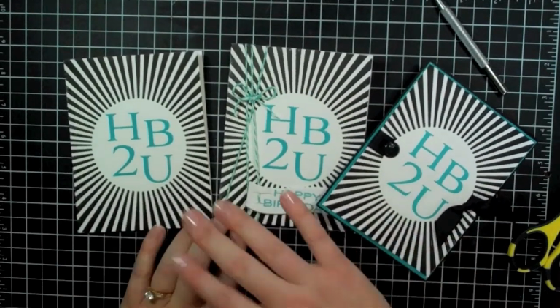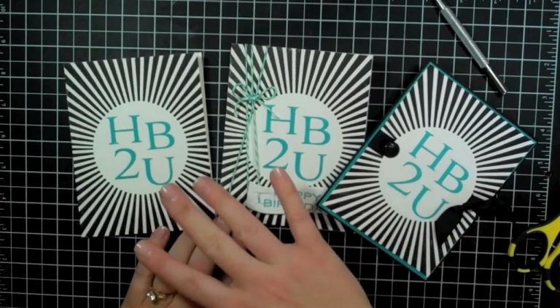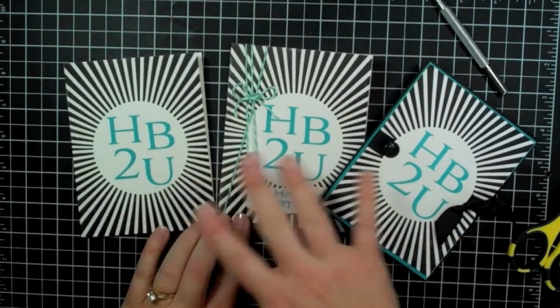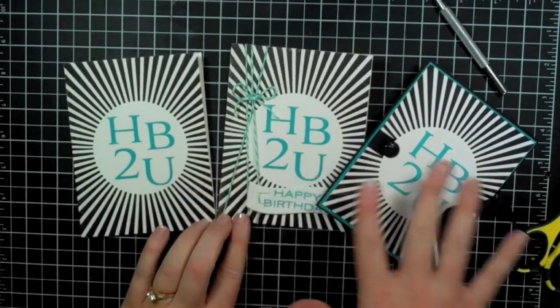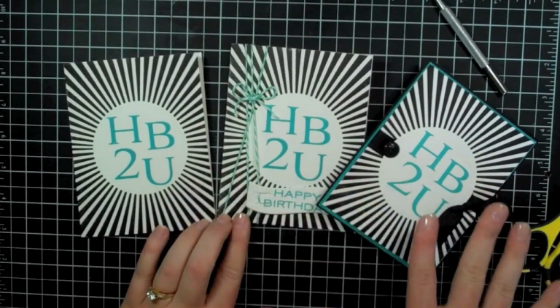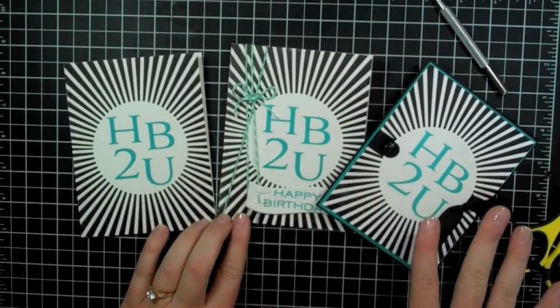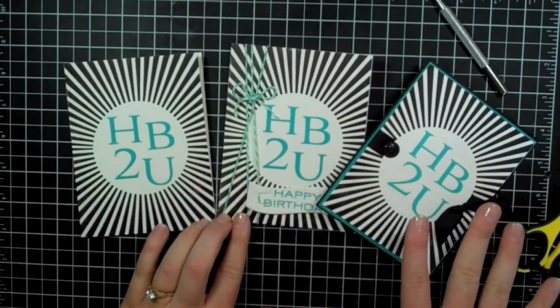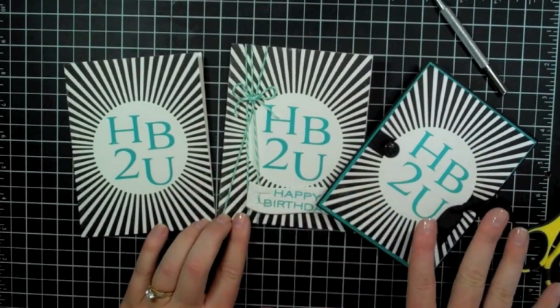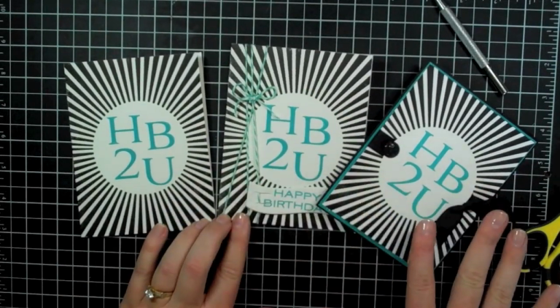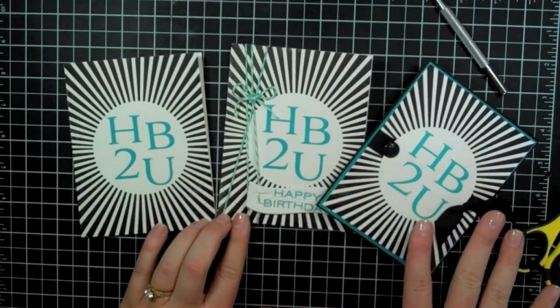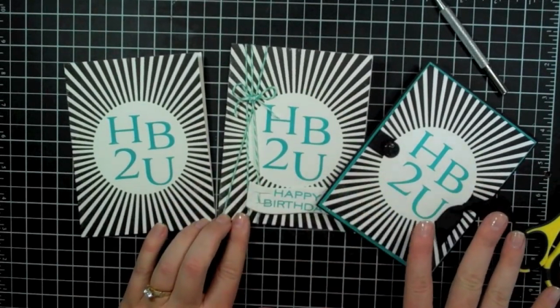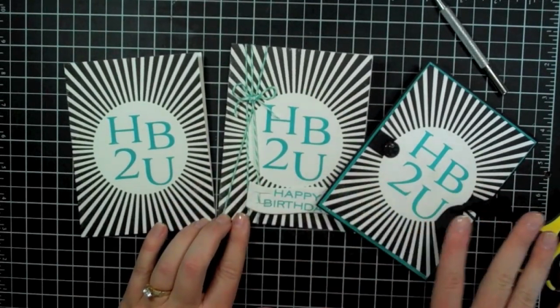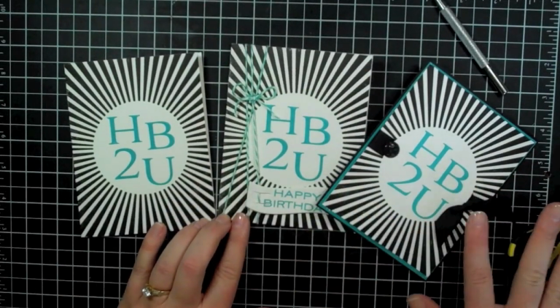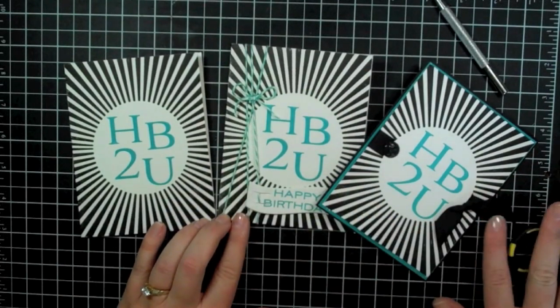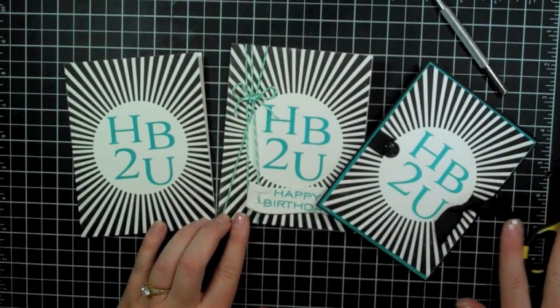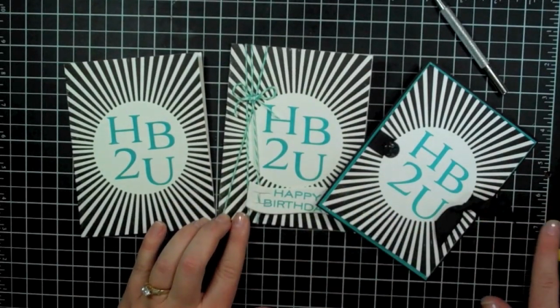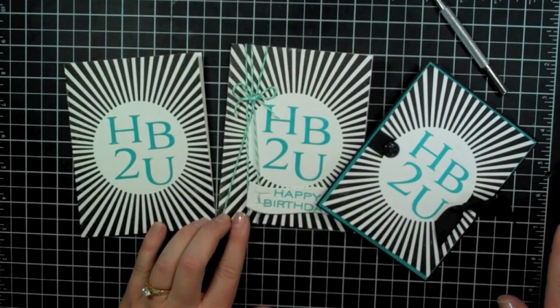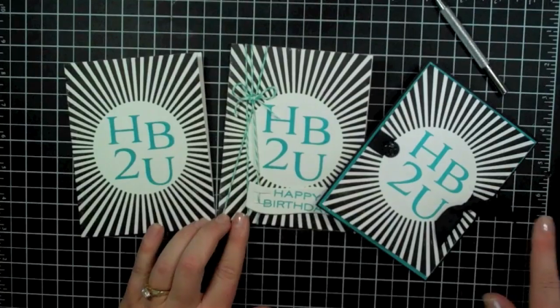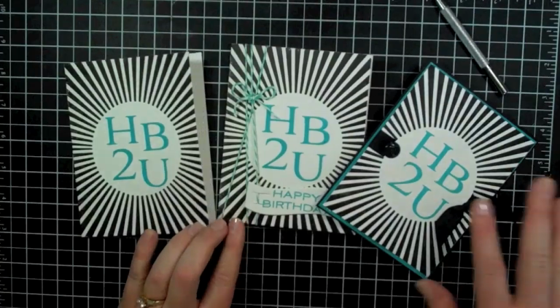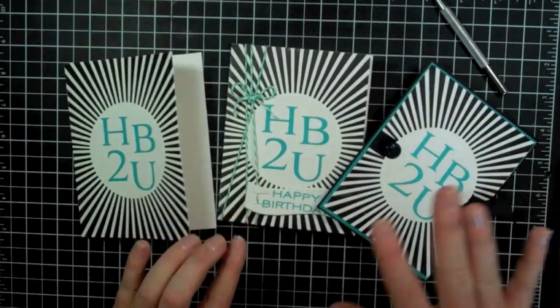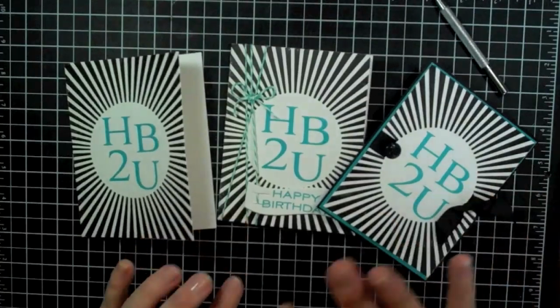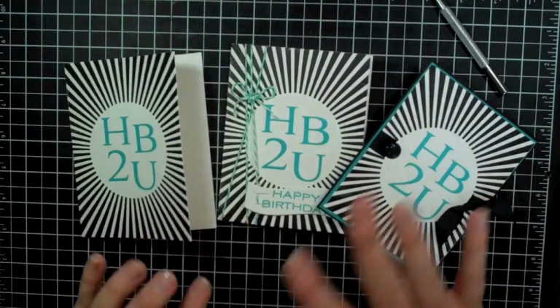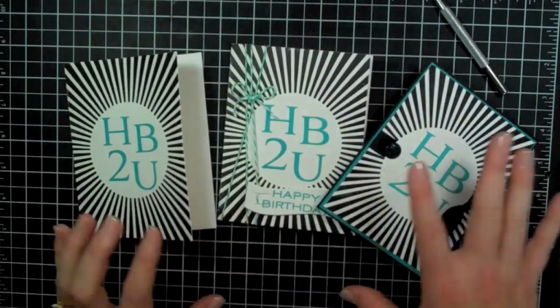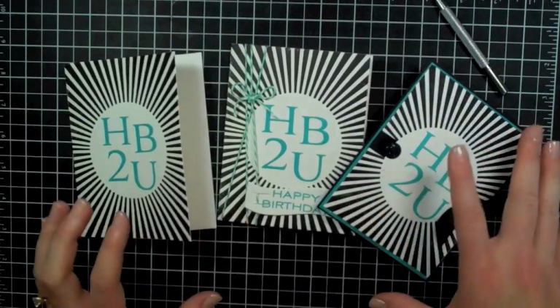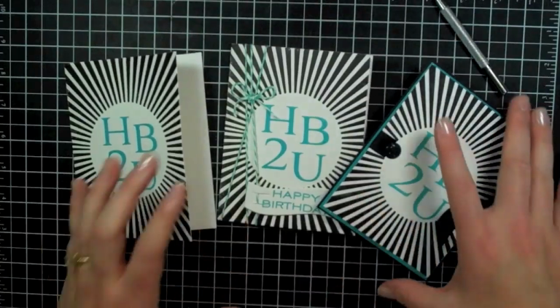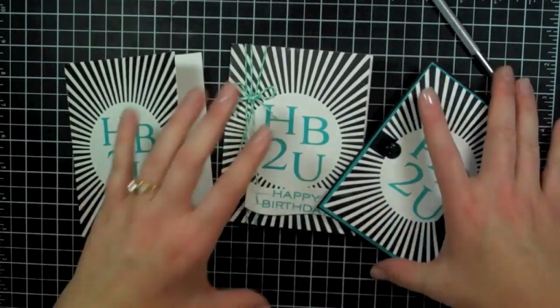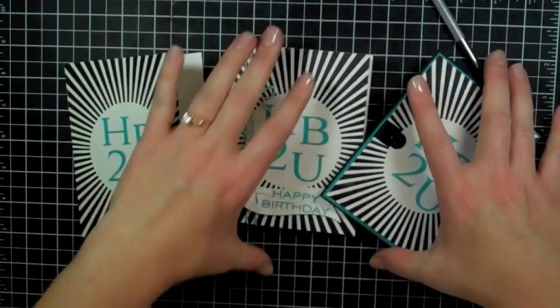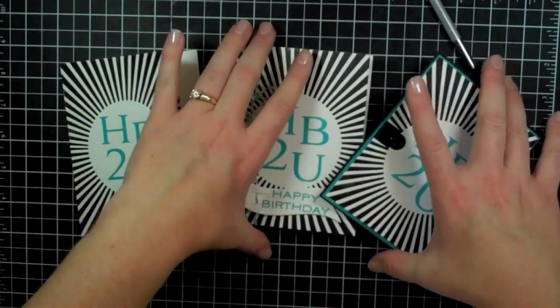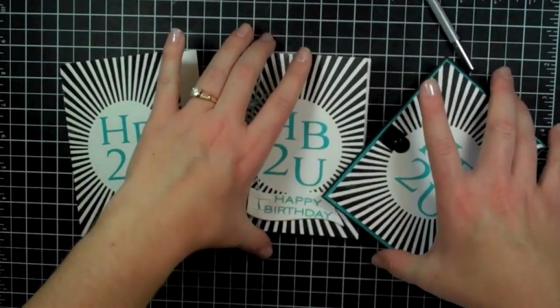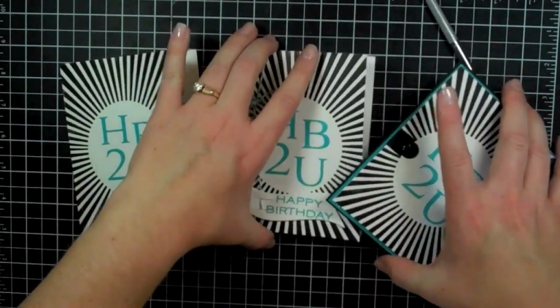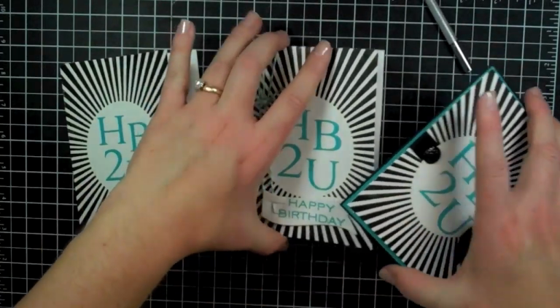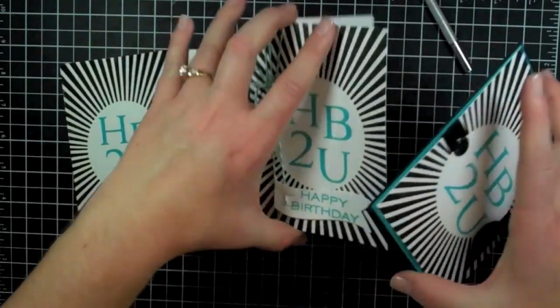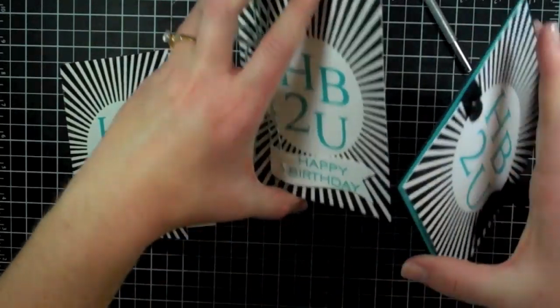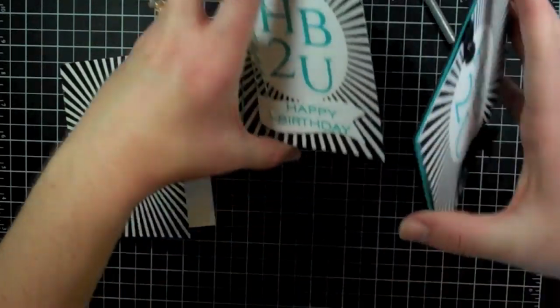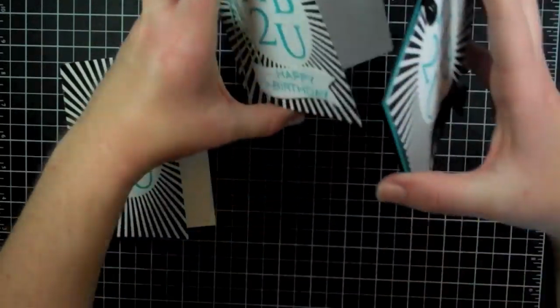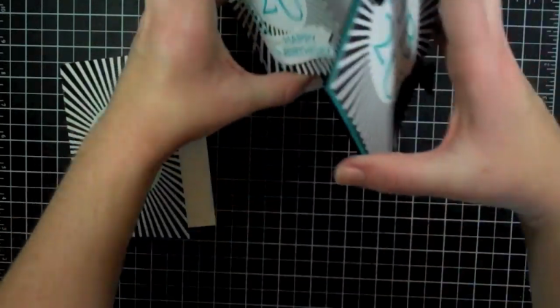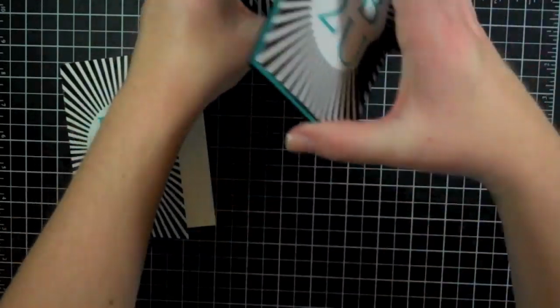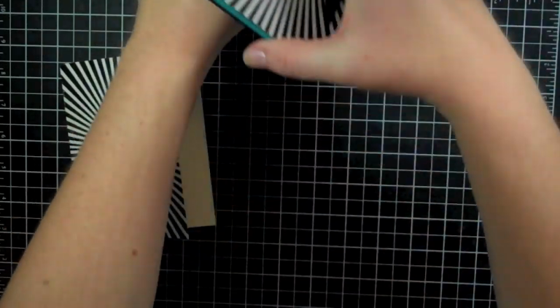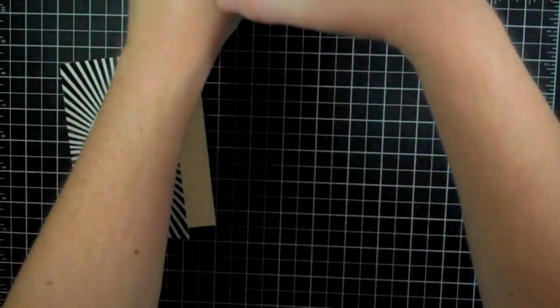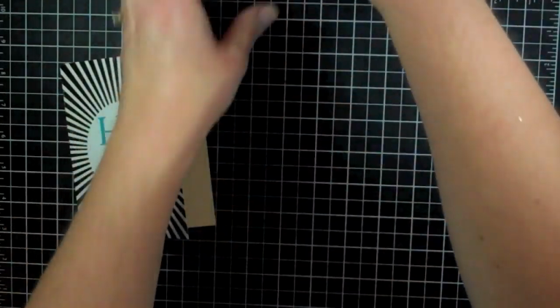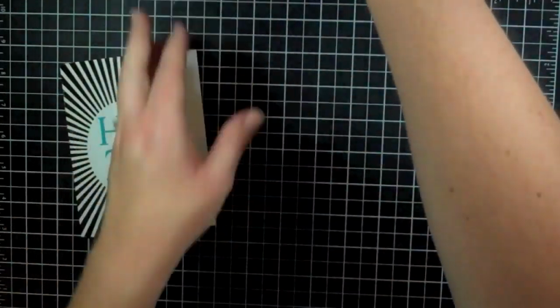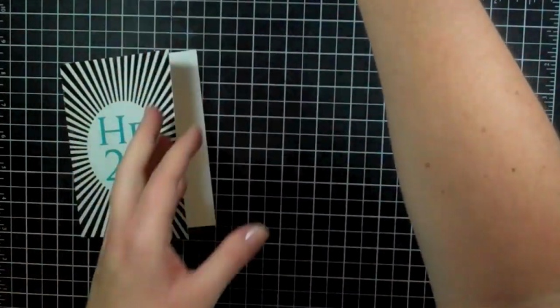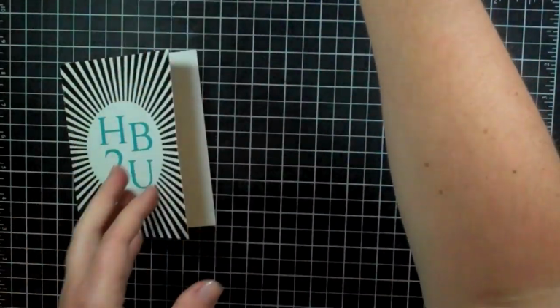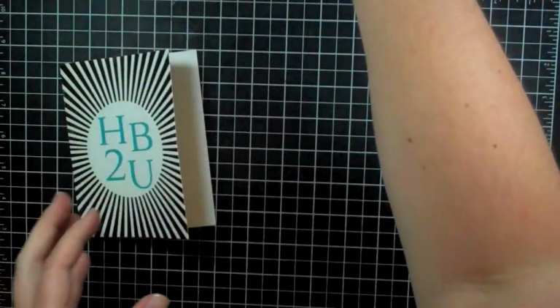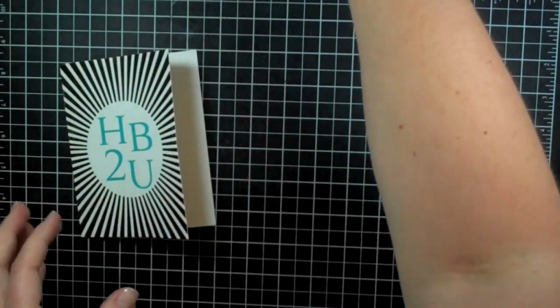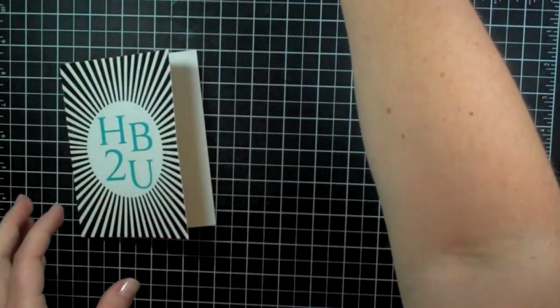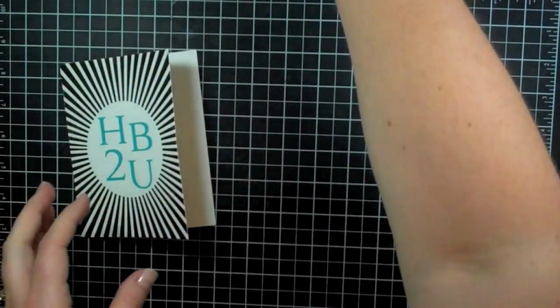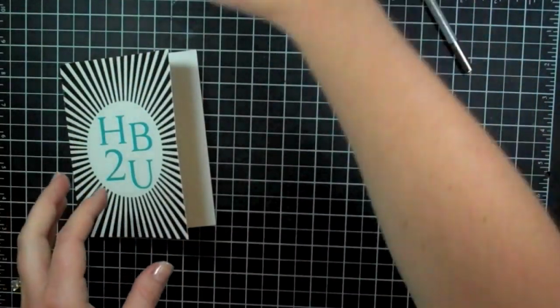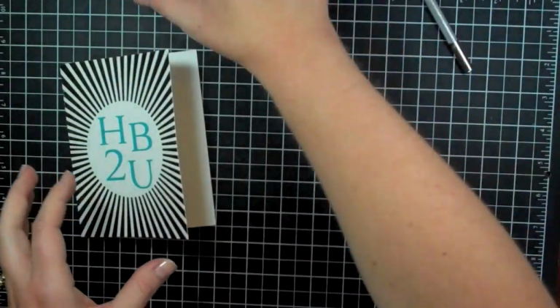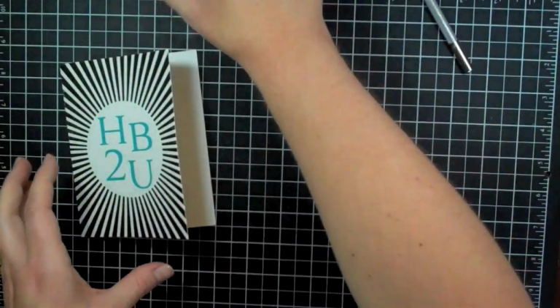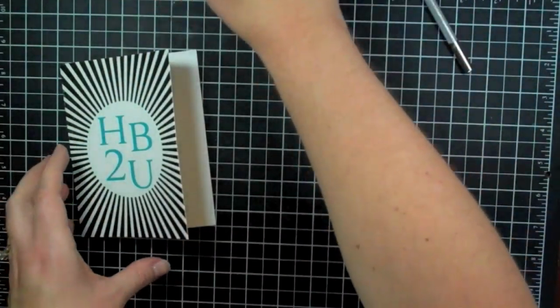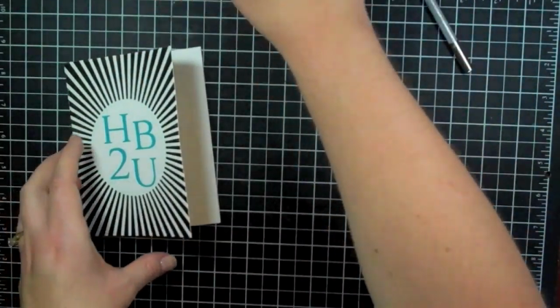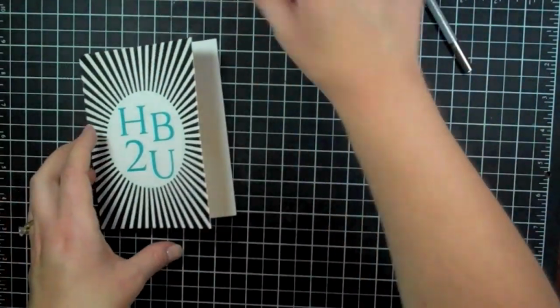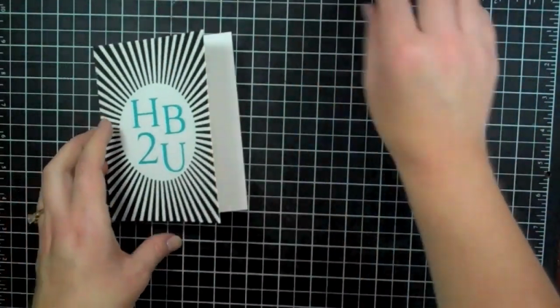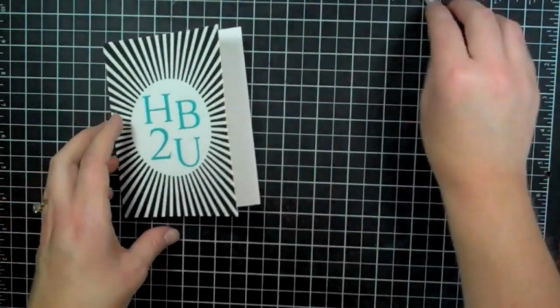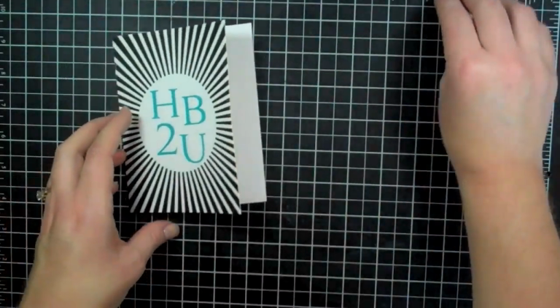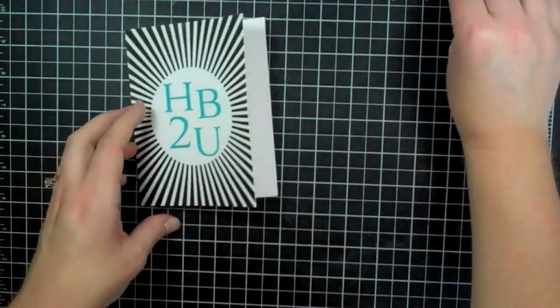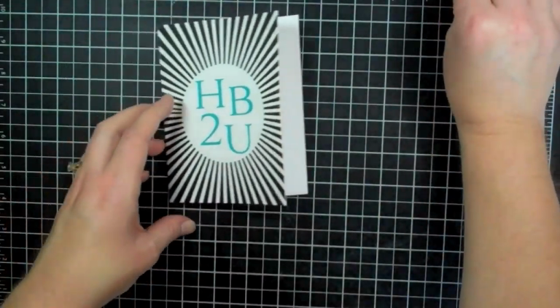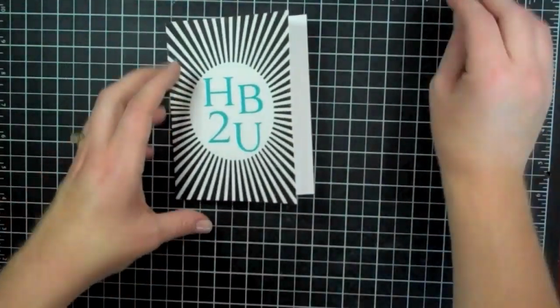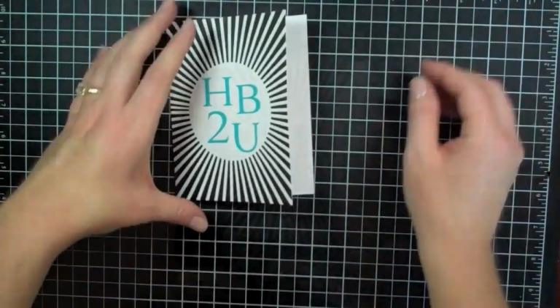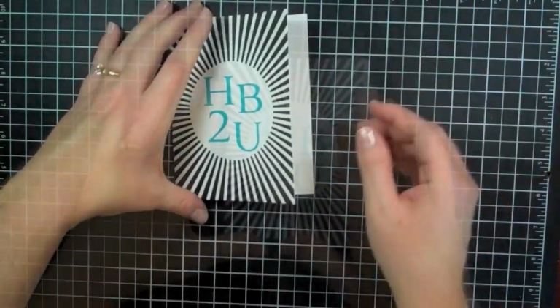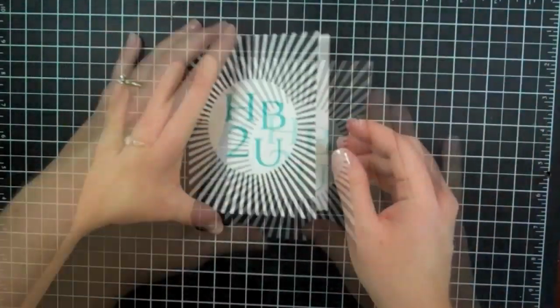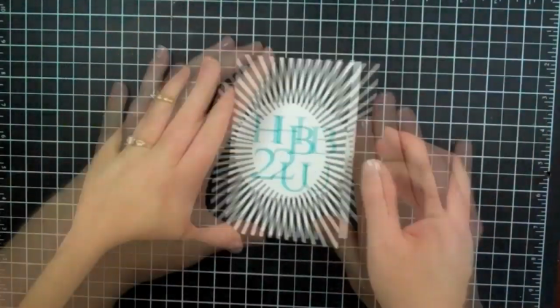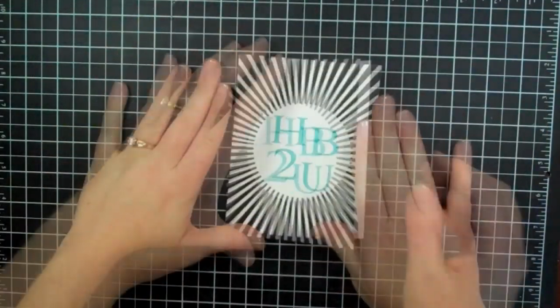Okay so here's three and I have one more version to go and we will have one card four ways.